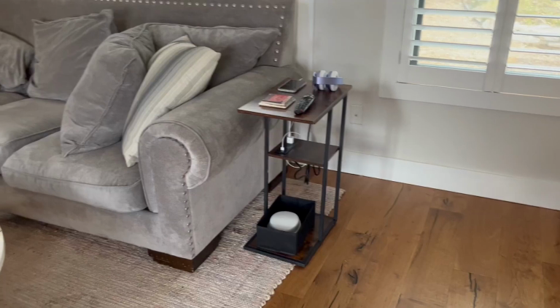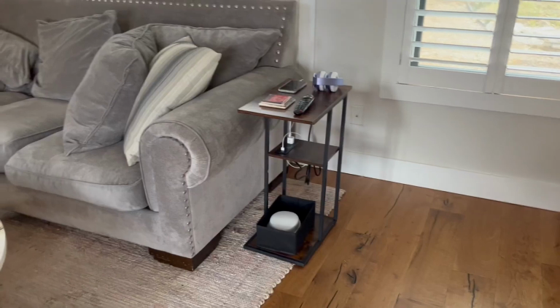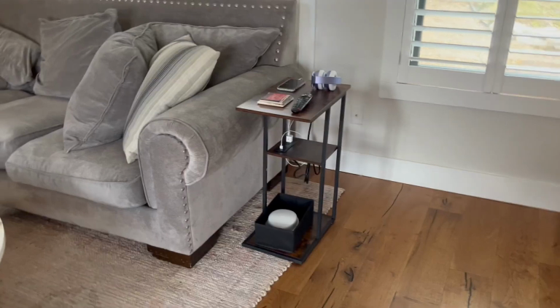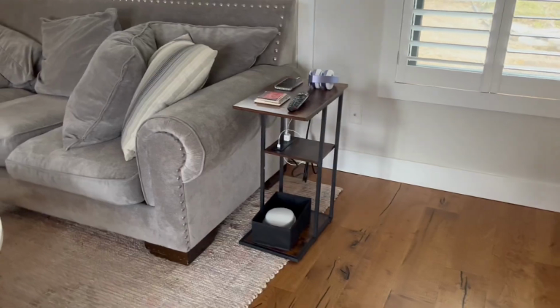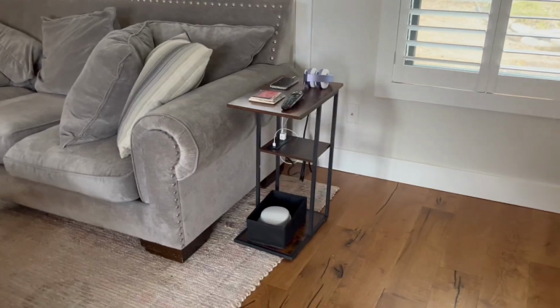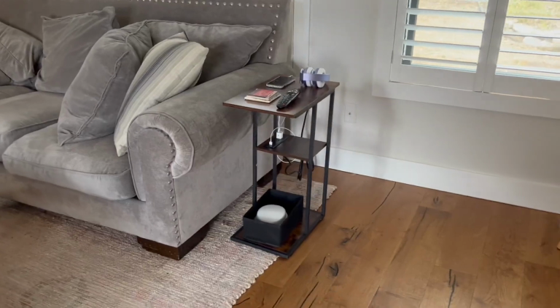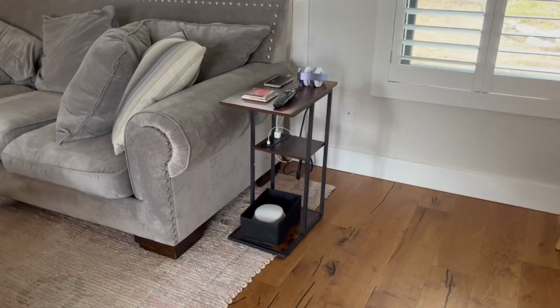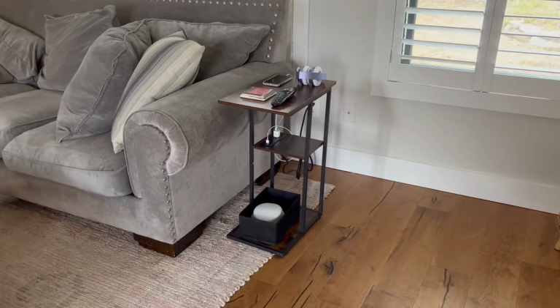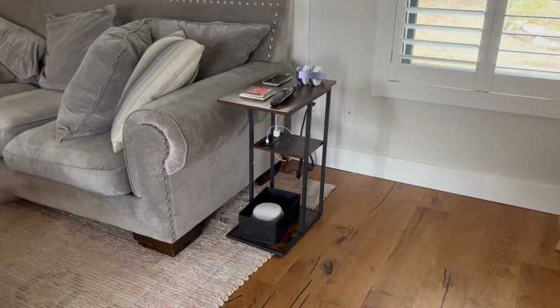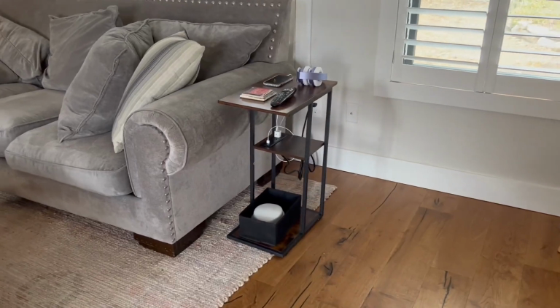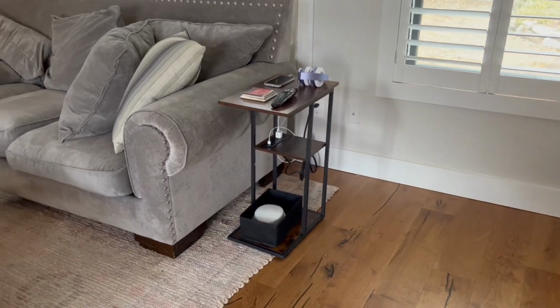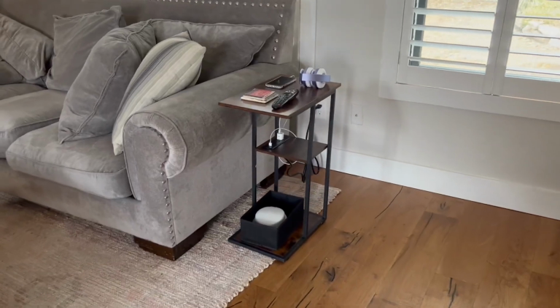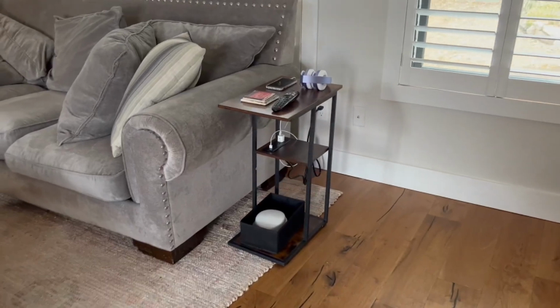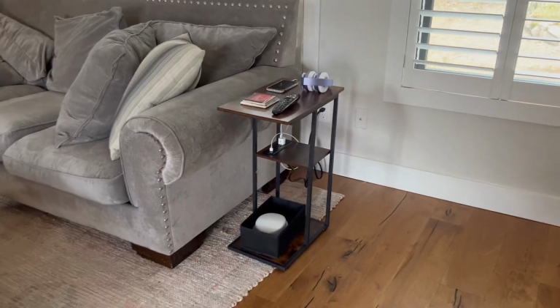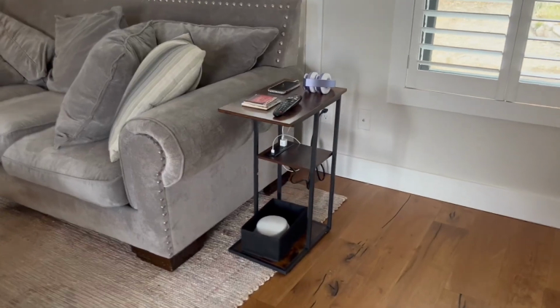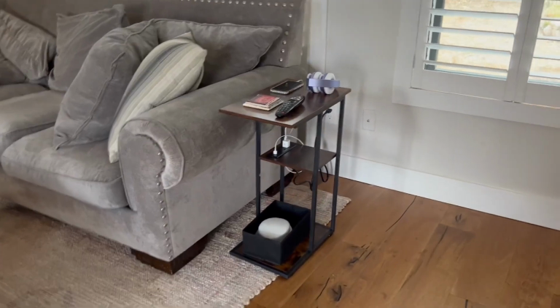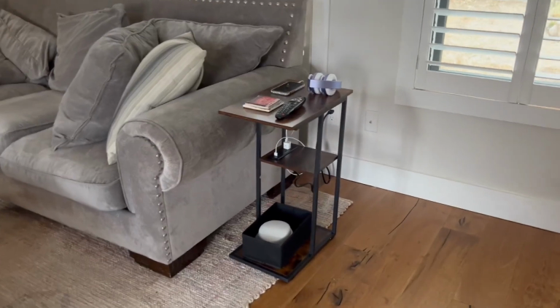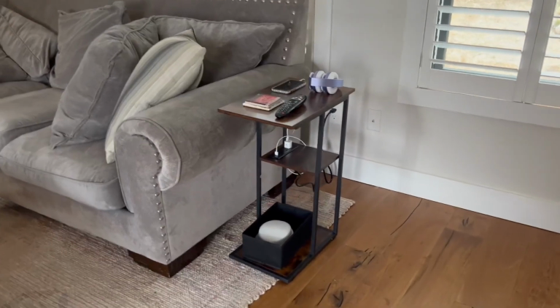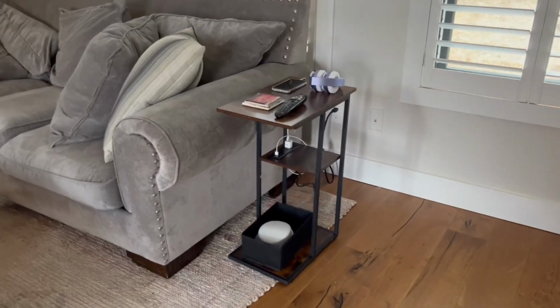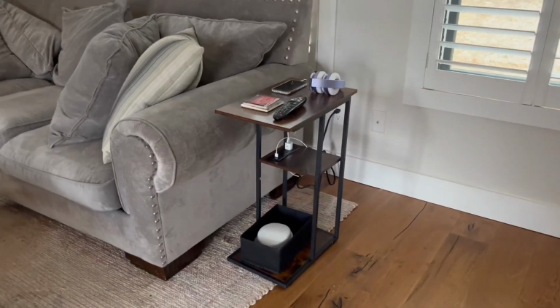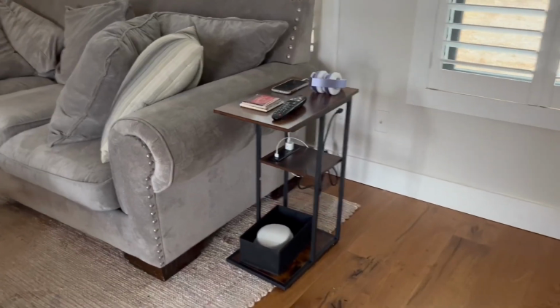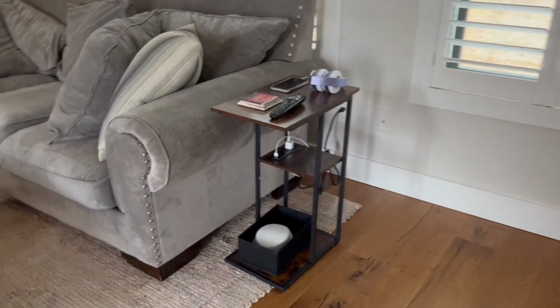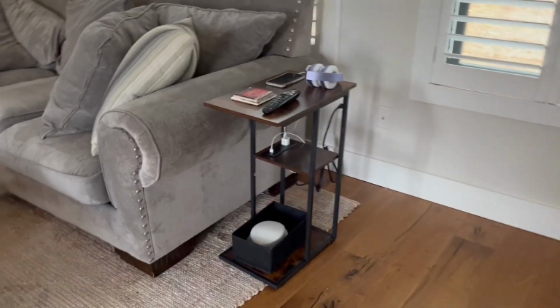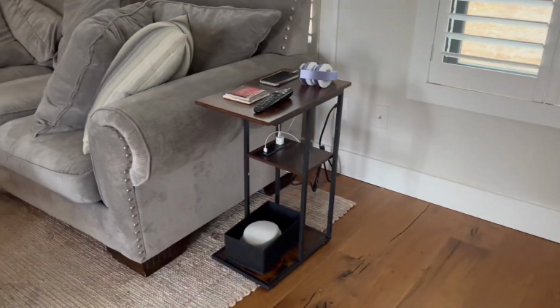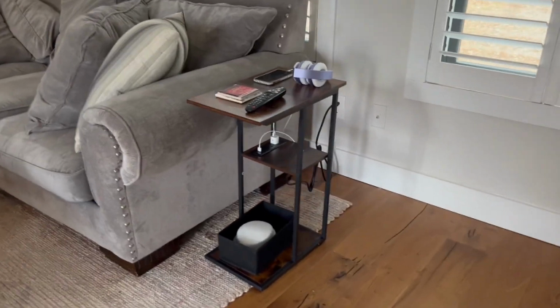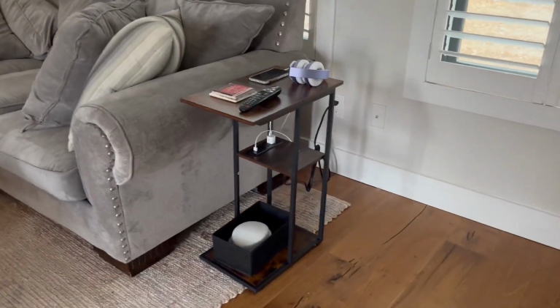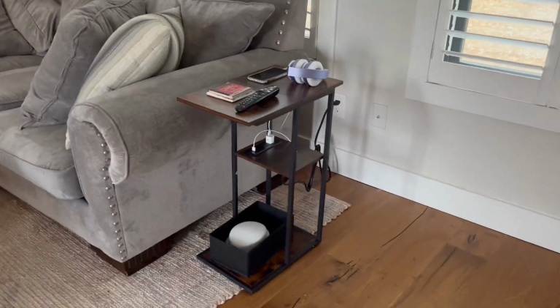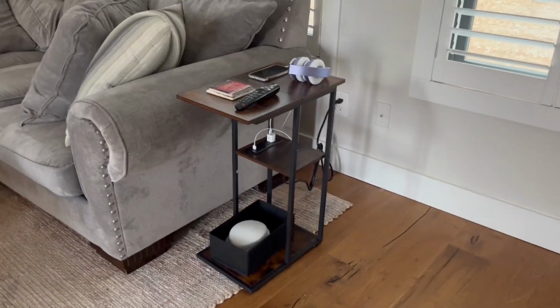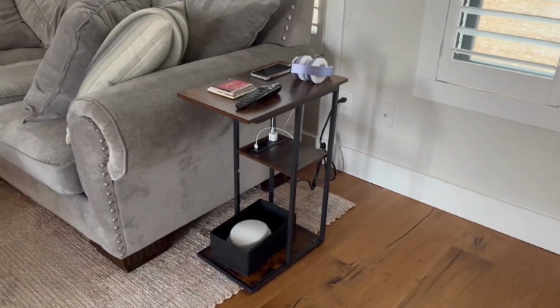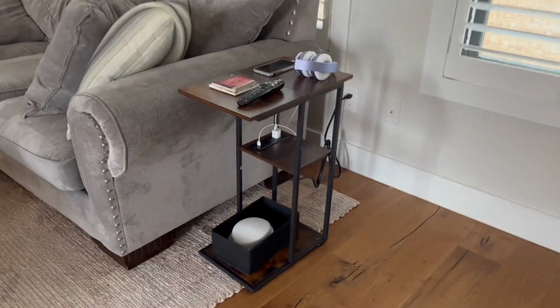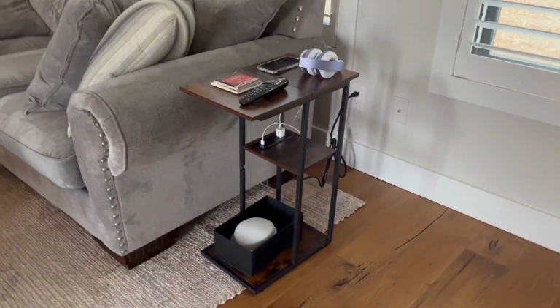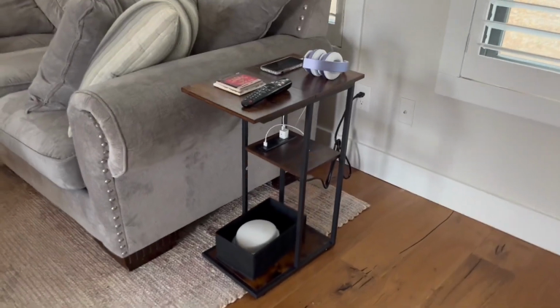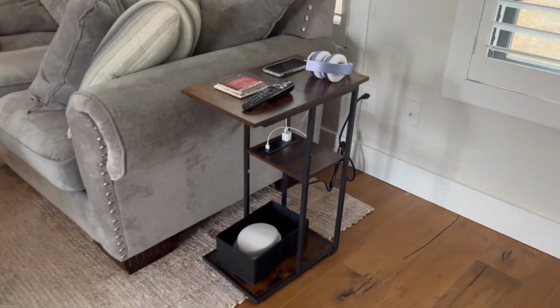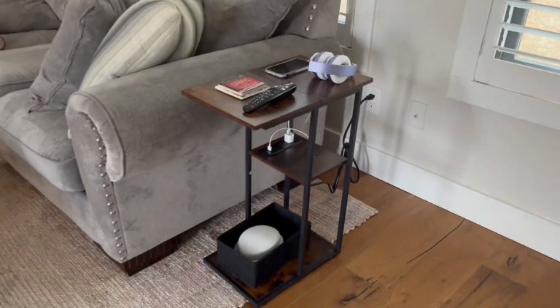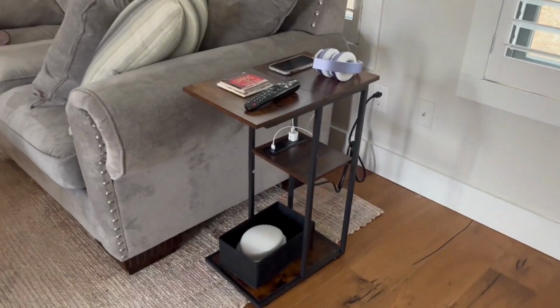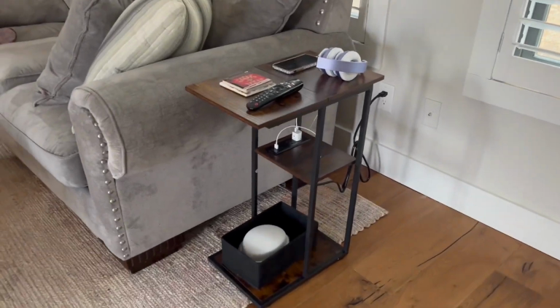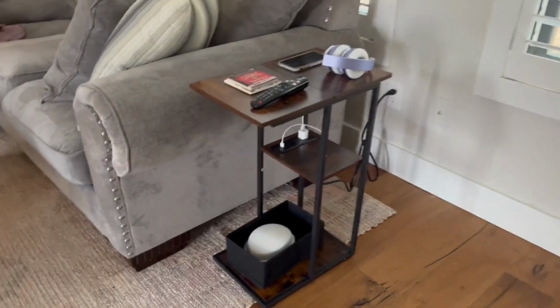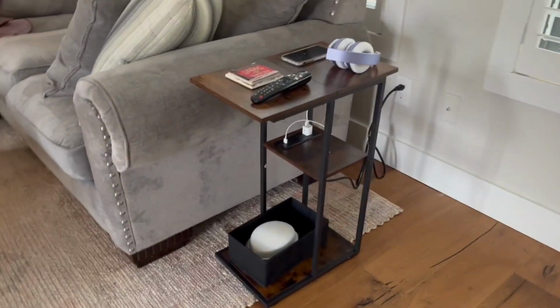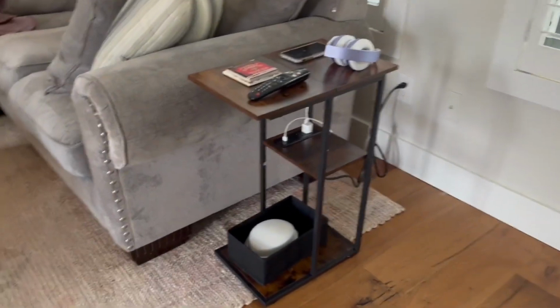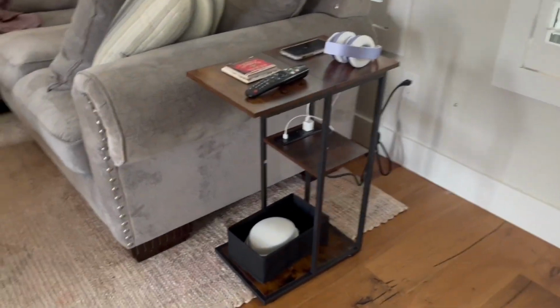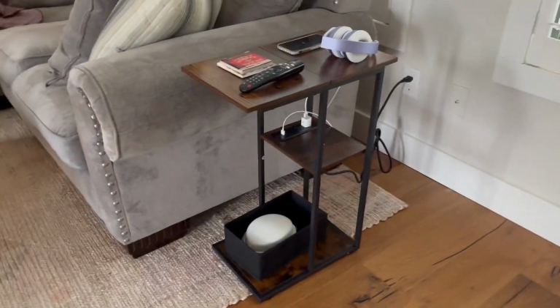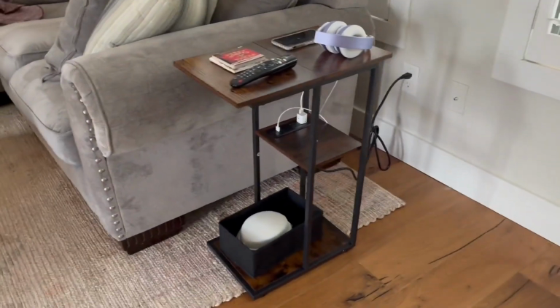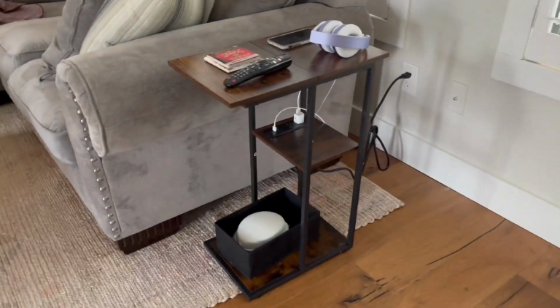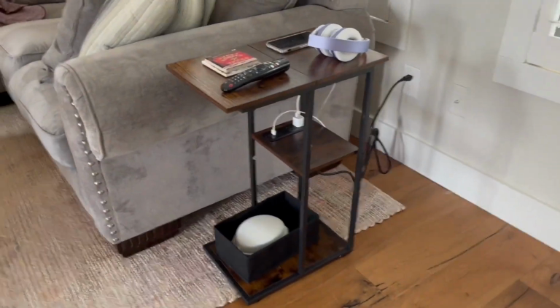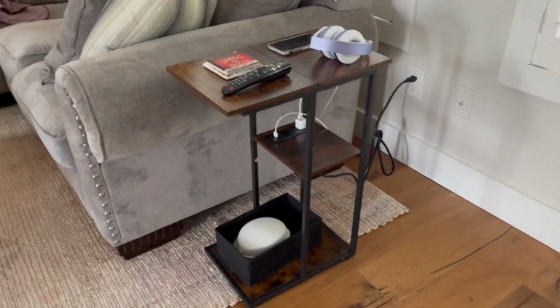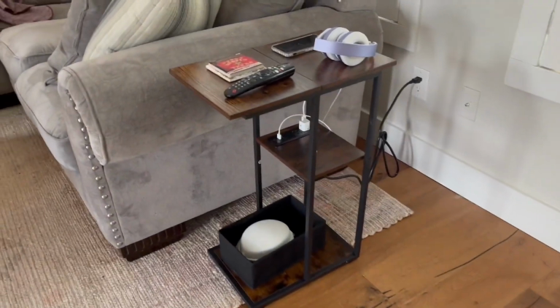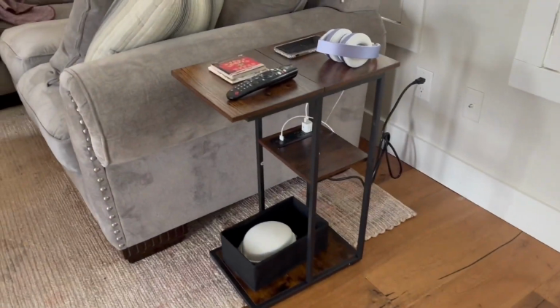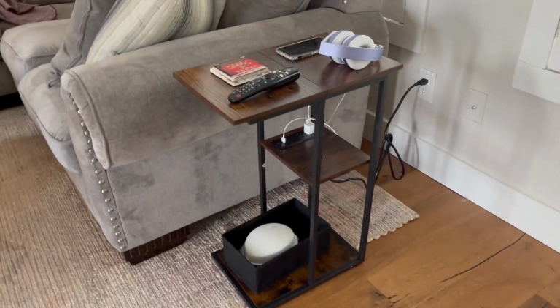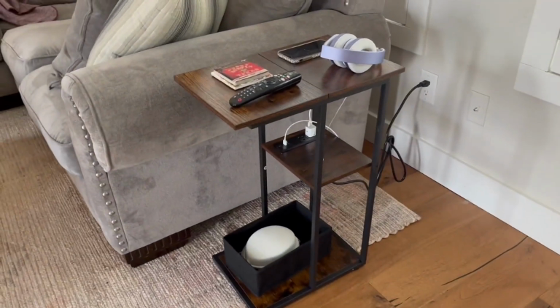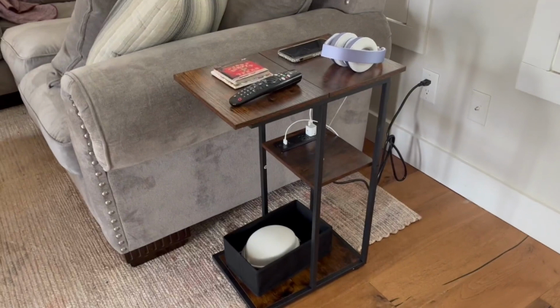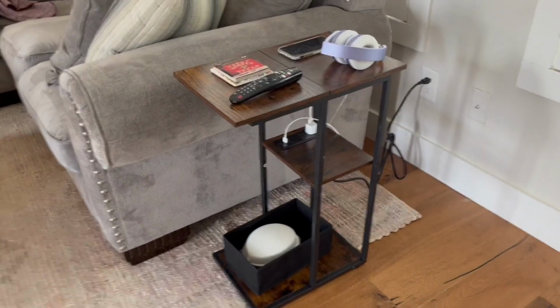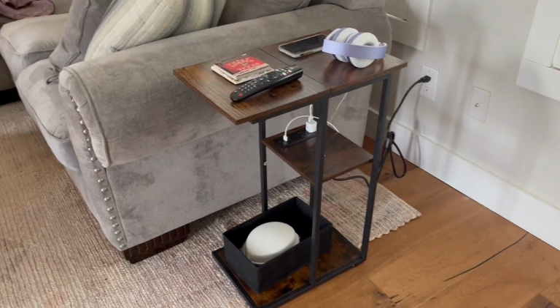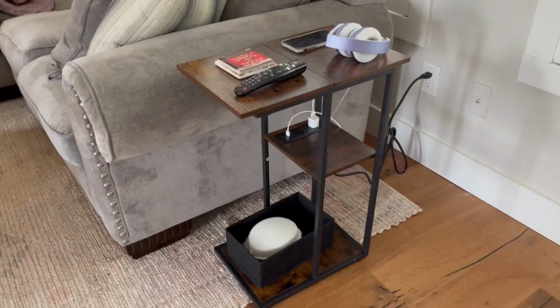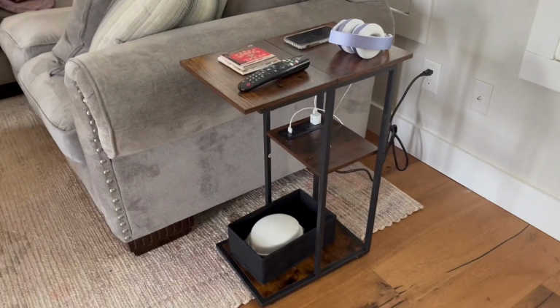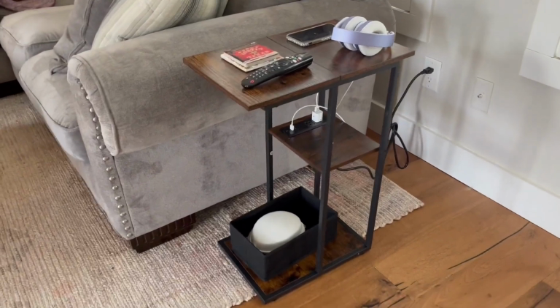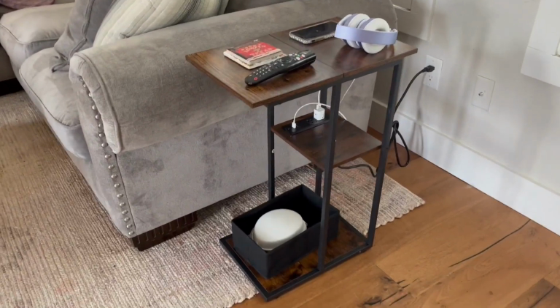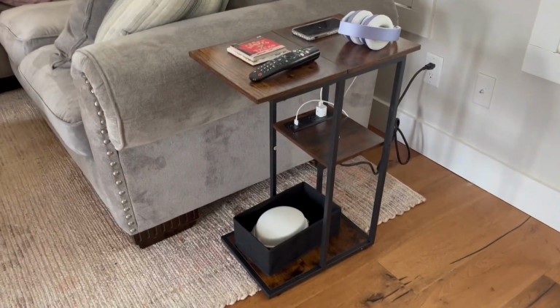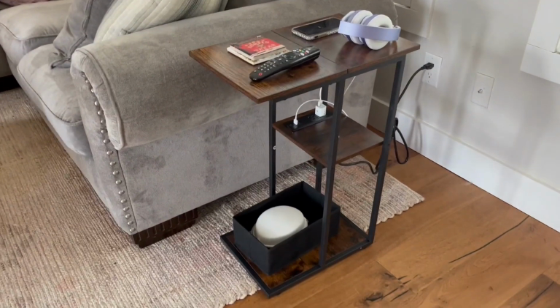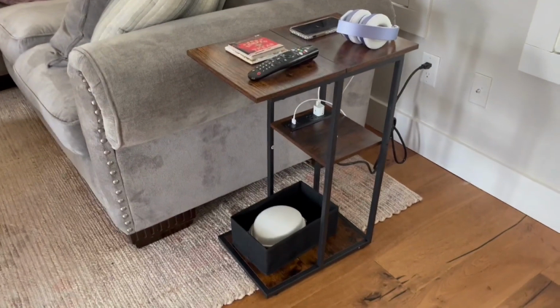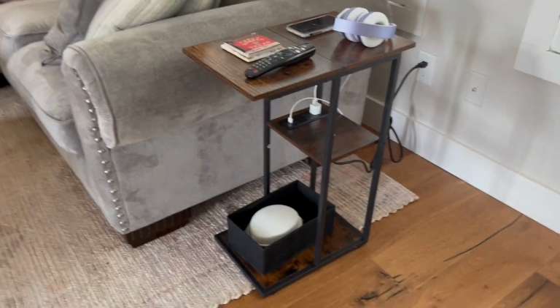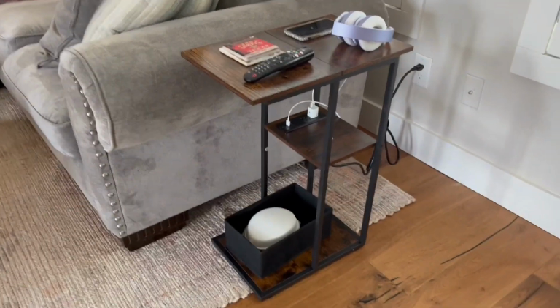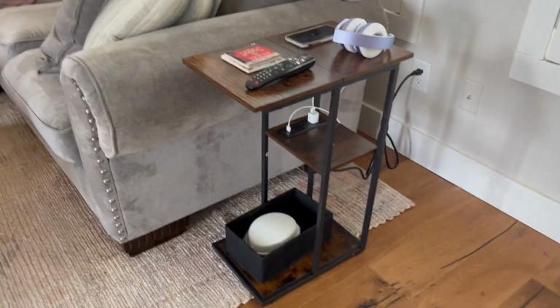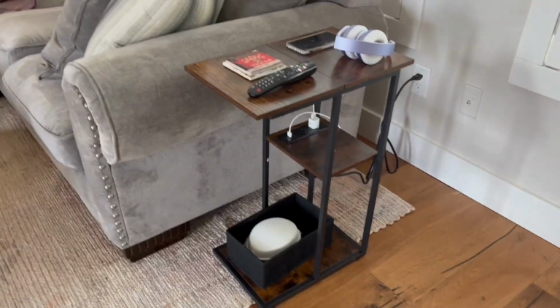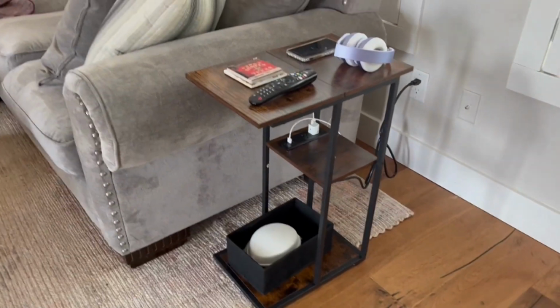Hey folks, it's Chris over at Pura Vida. Check out this little end table nightstand that we have from Amazon.